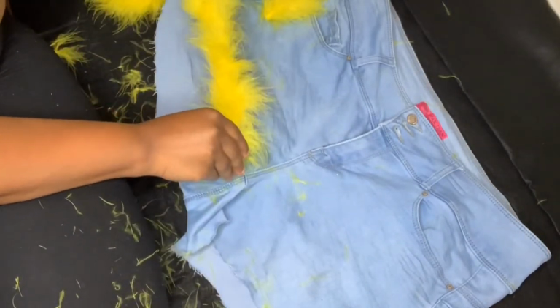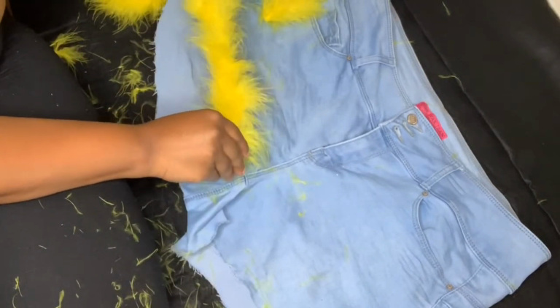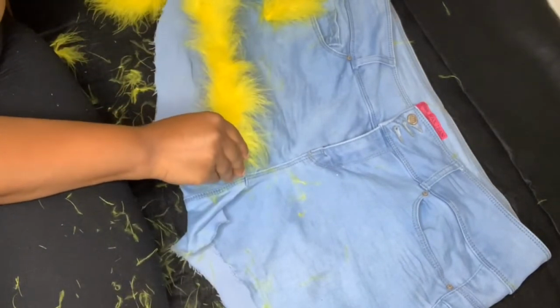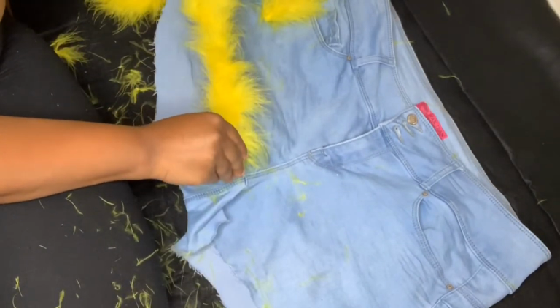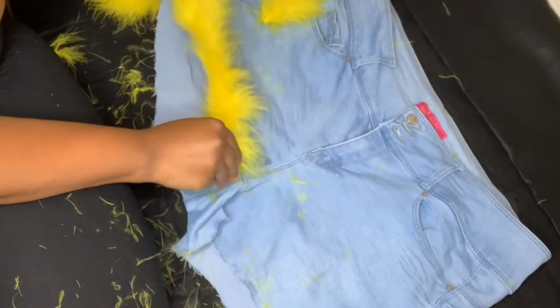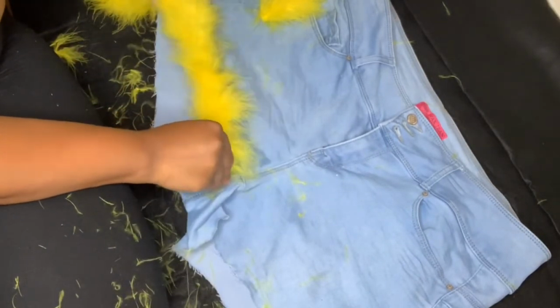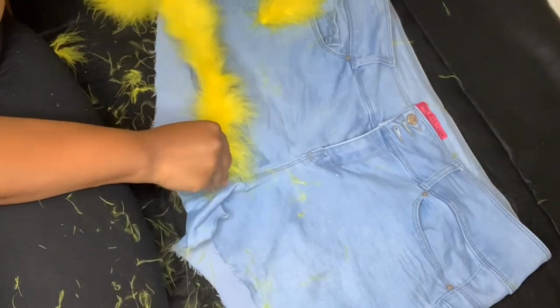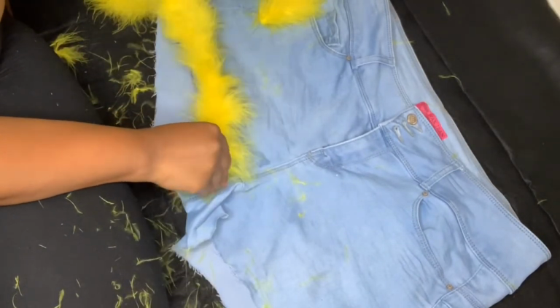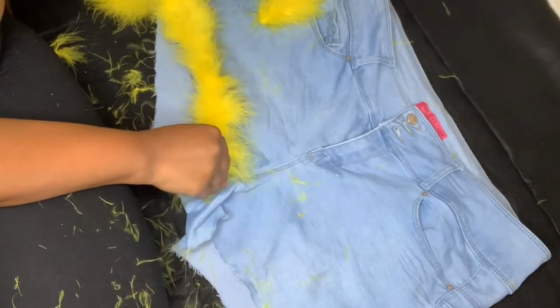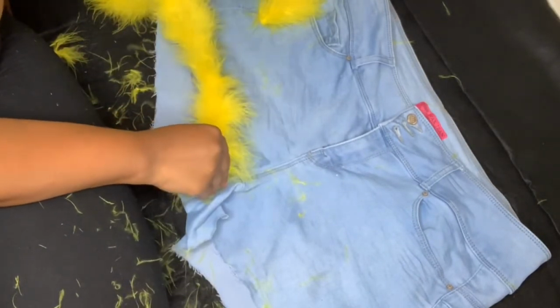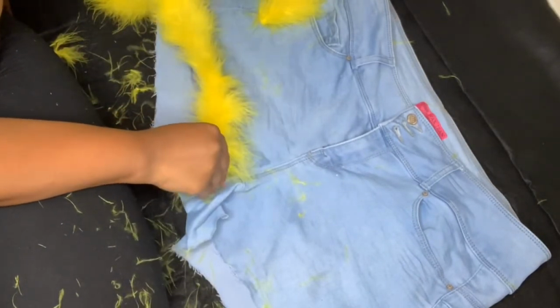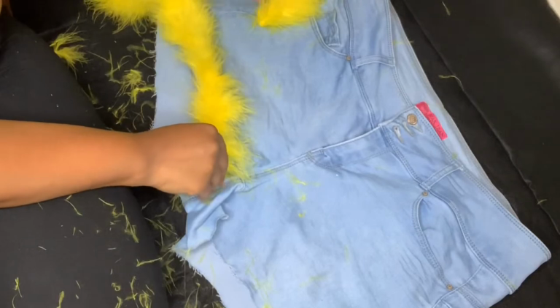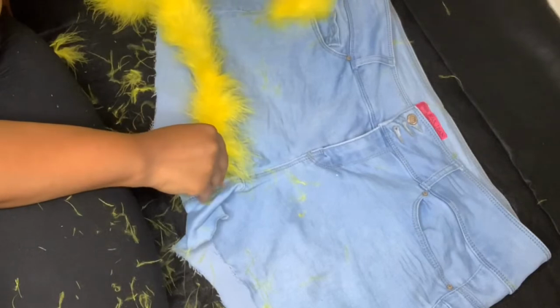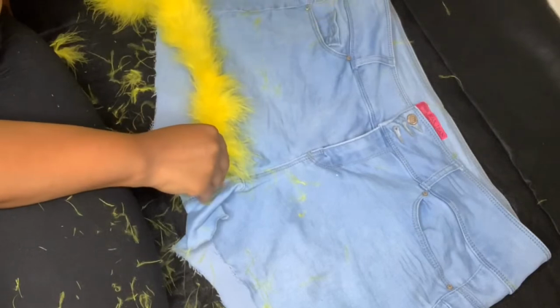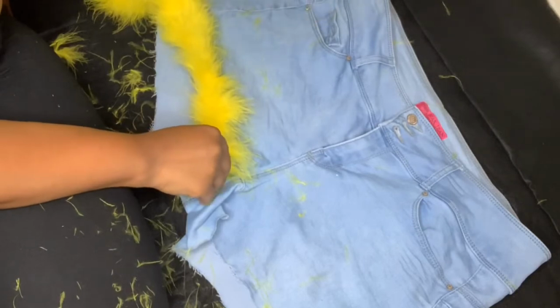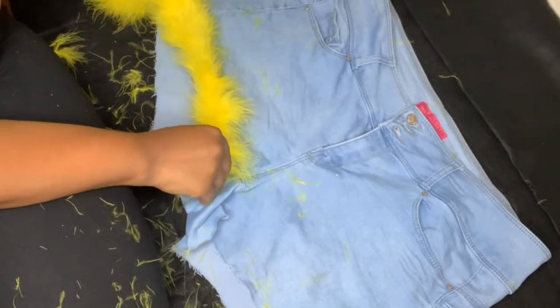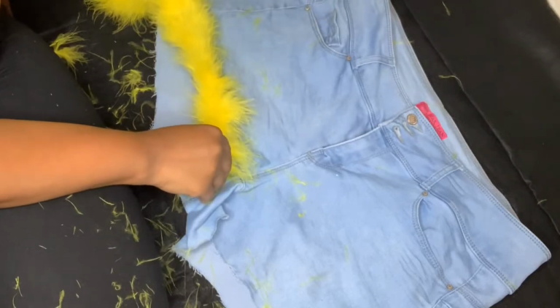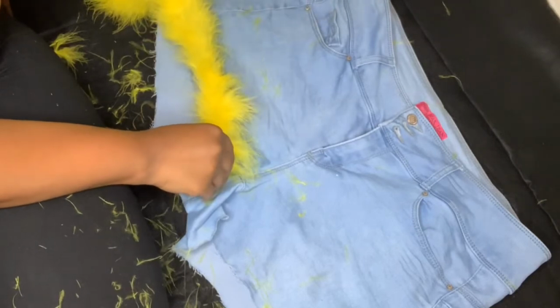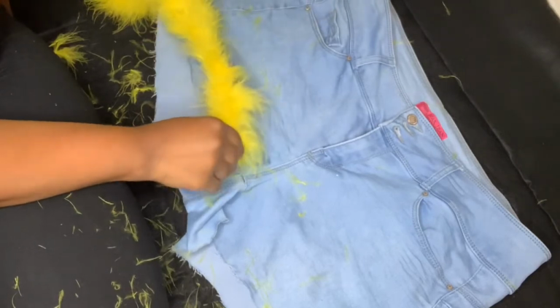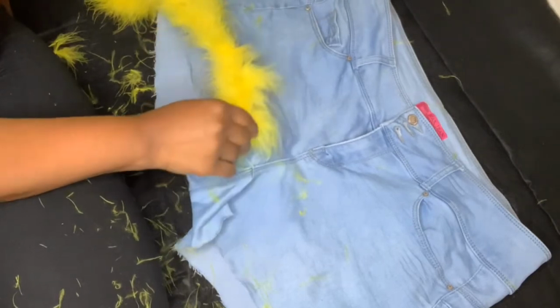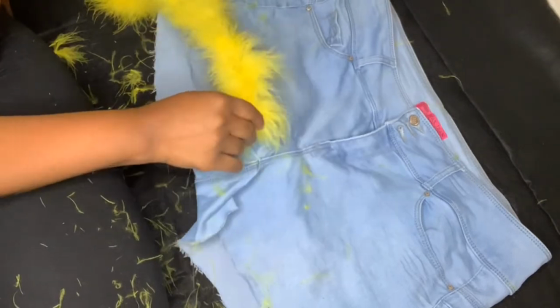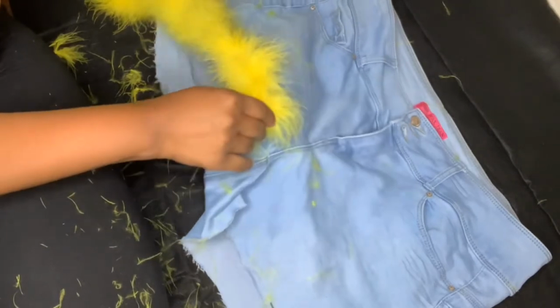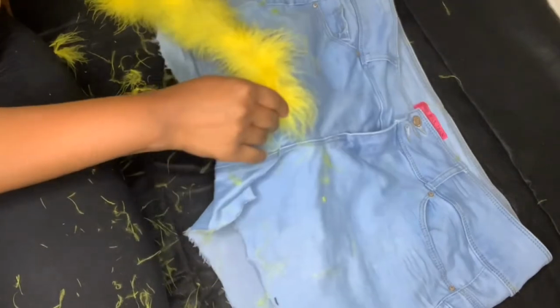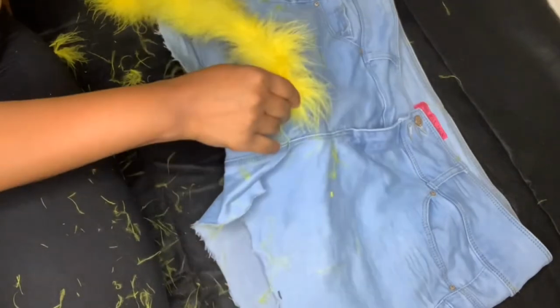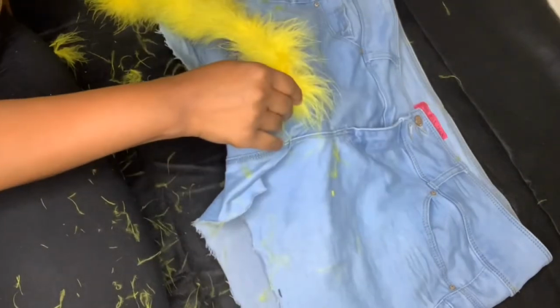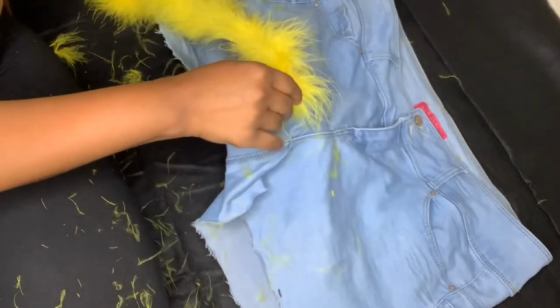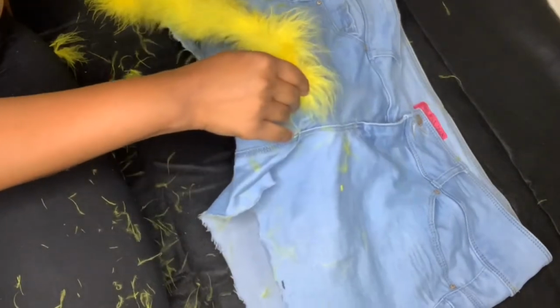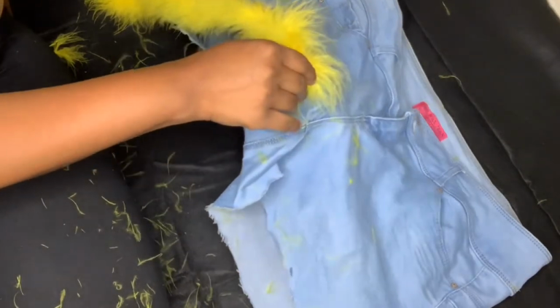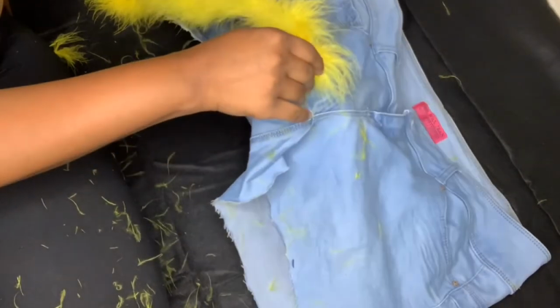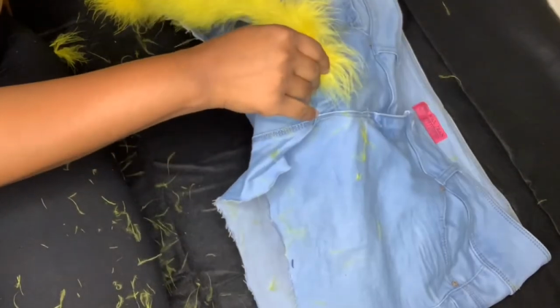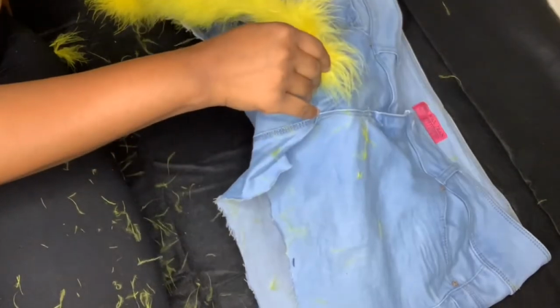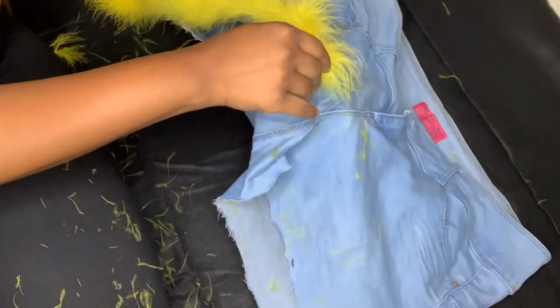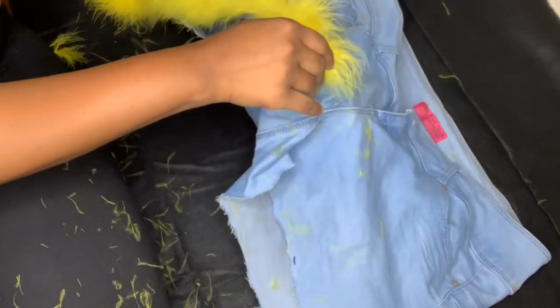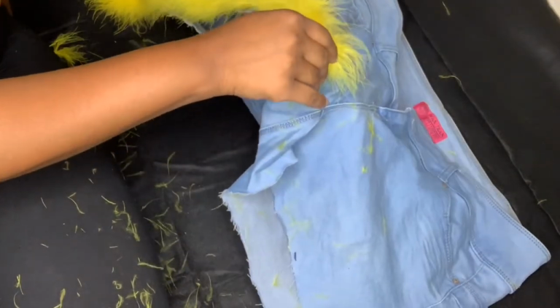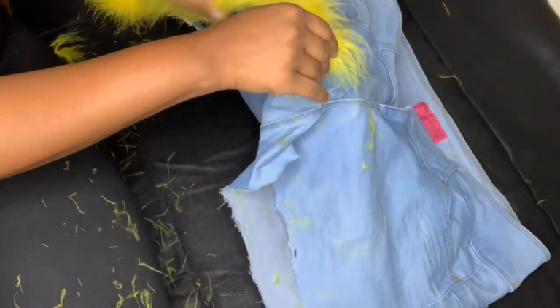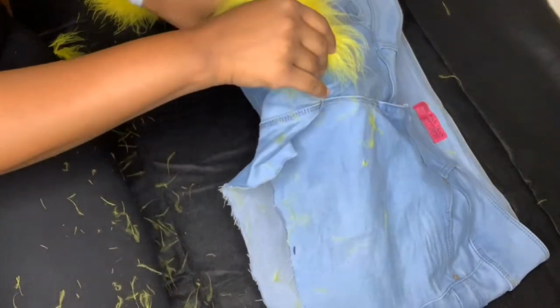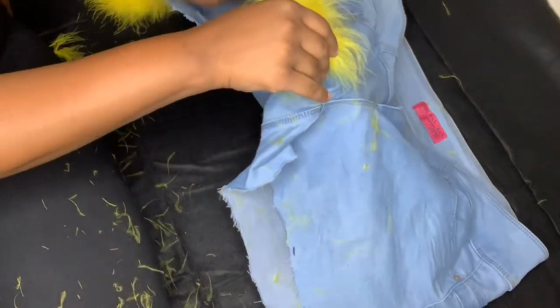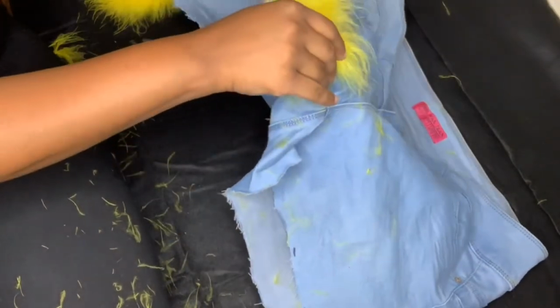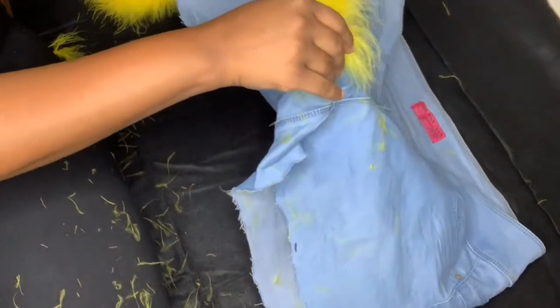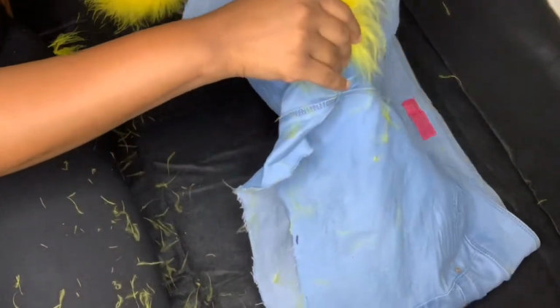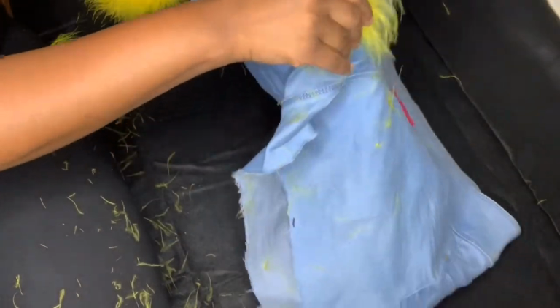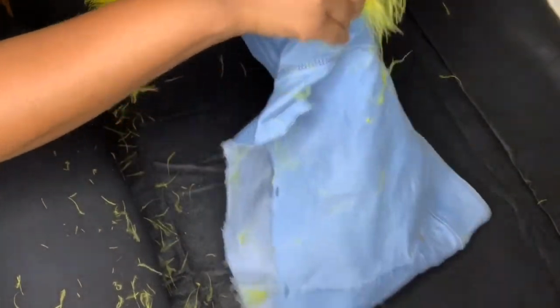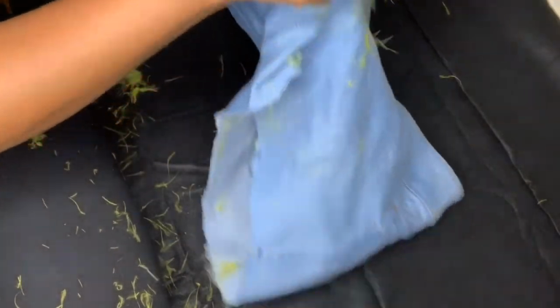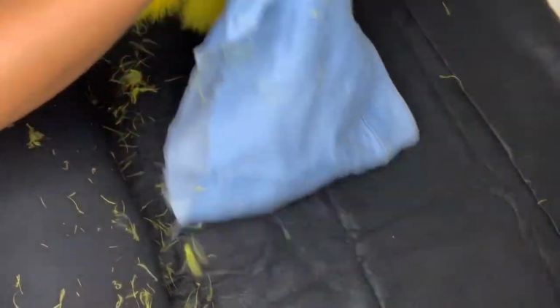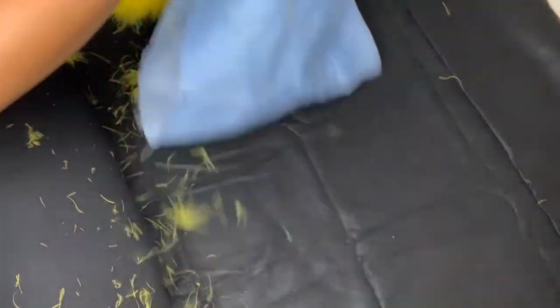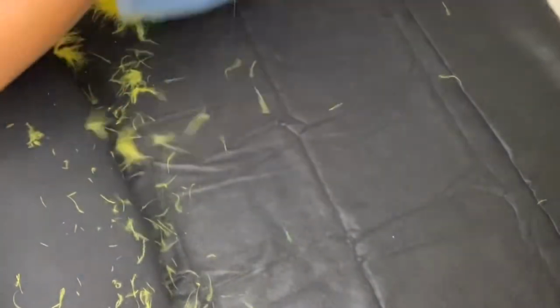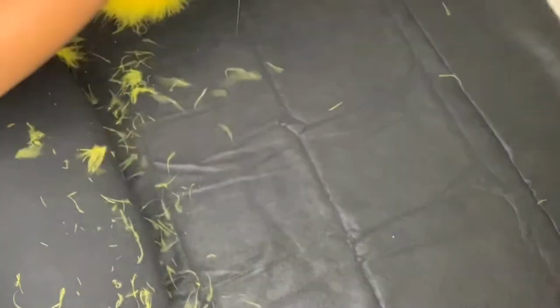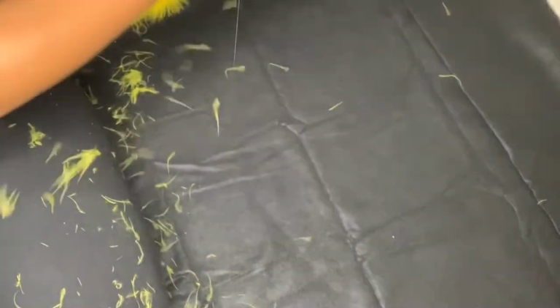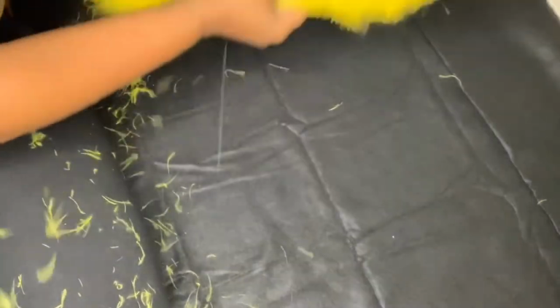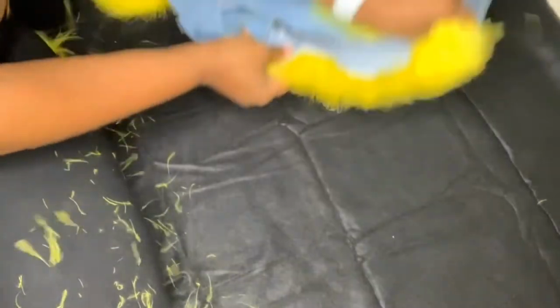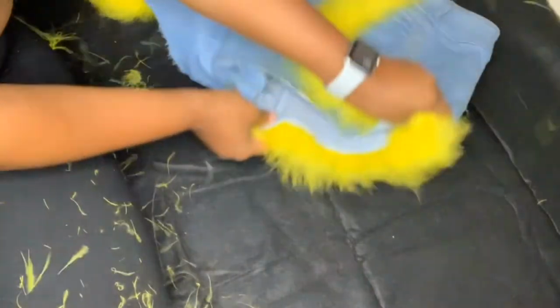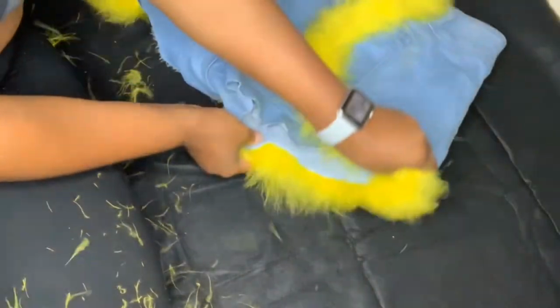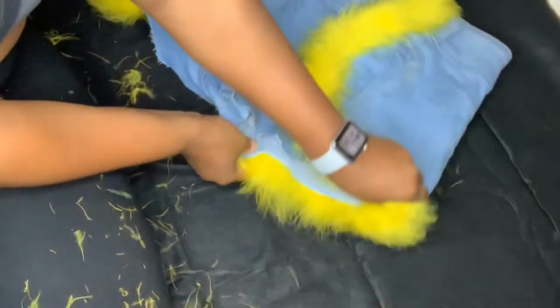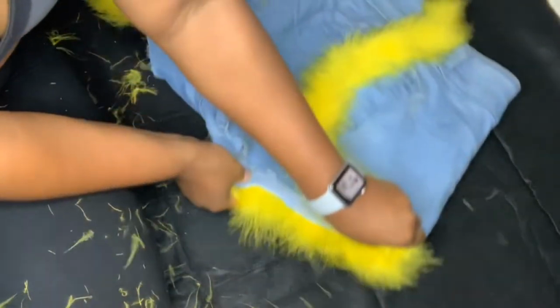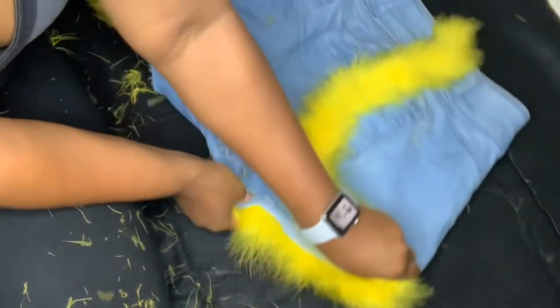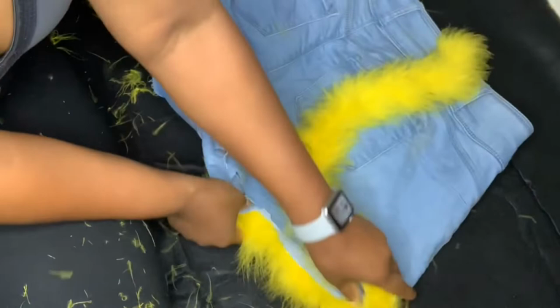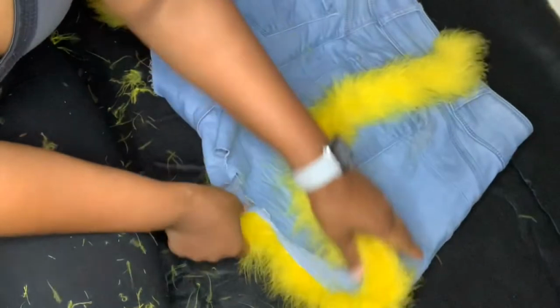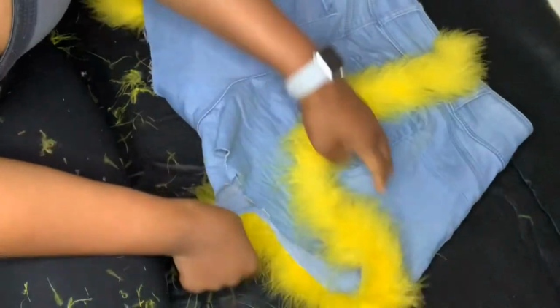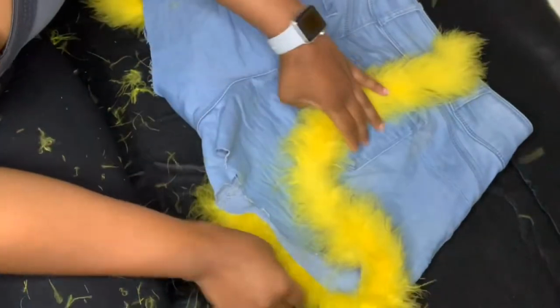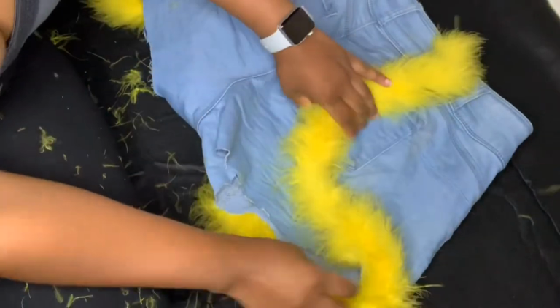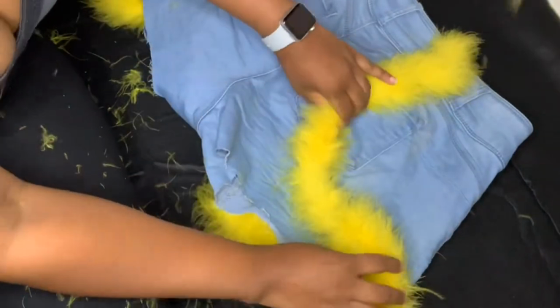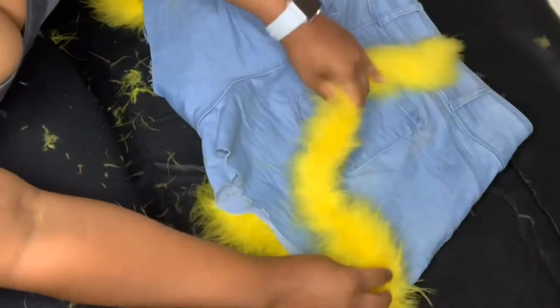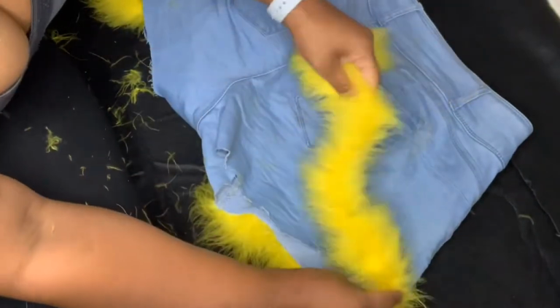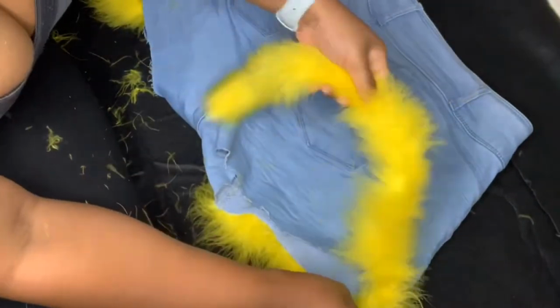And then you will flip the shorts over and proceed to do the same thing on the other side.